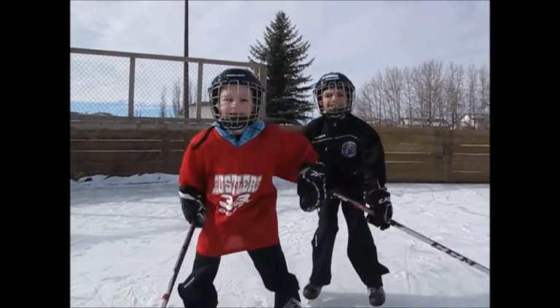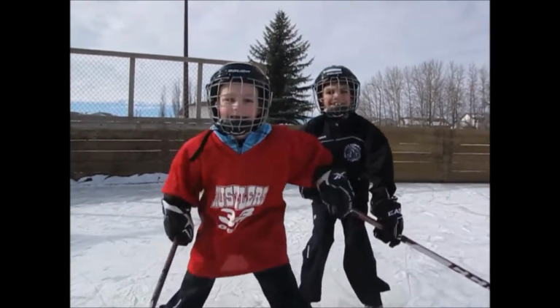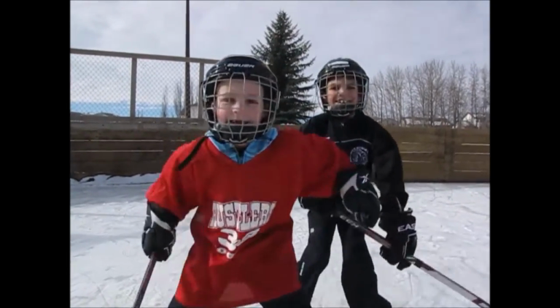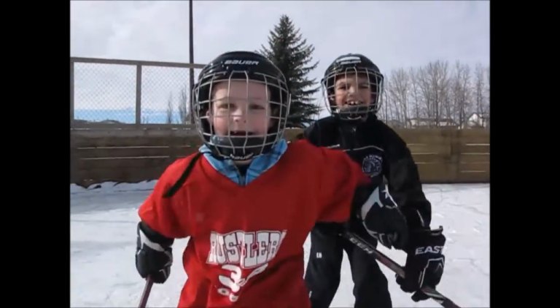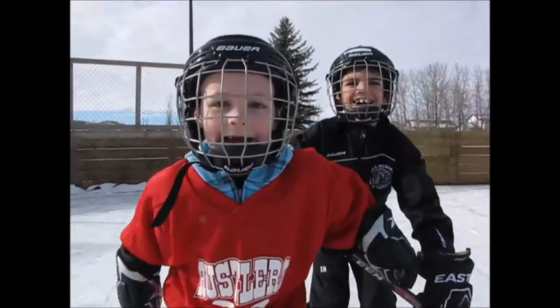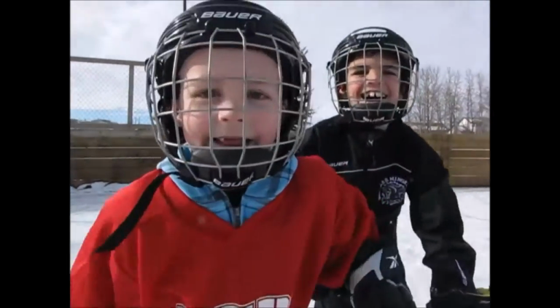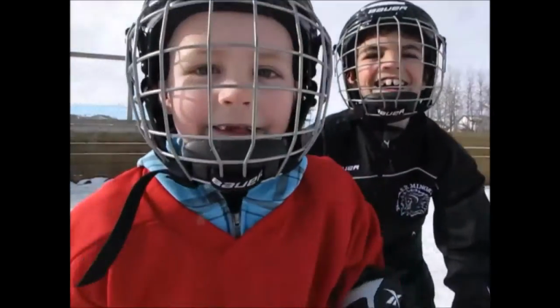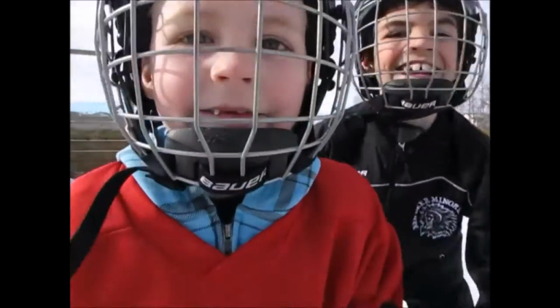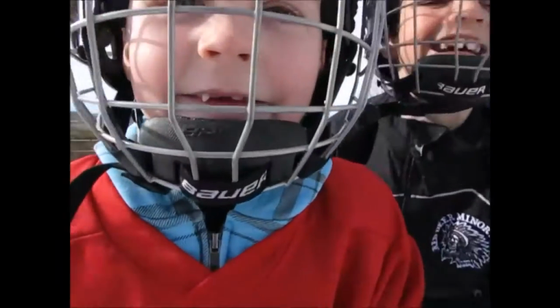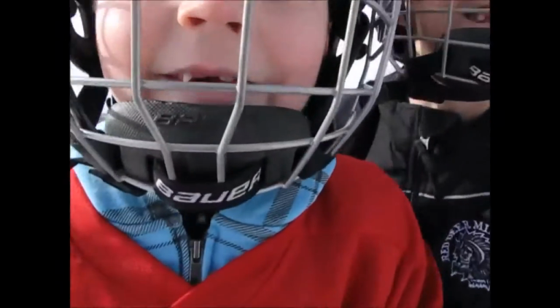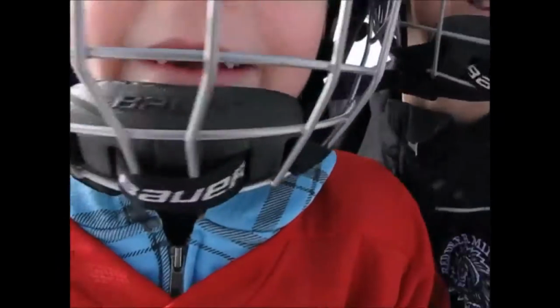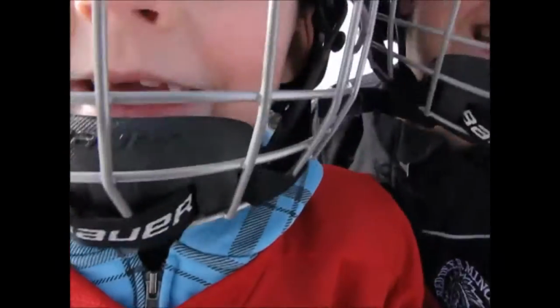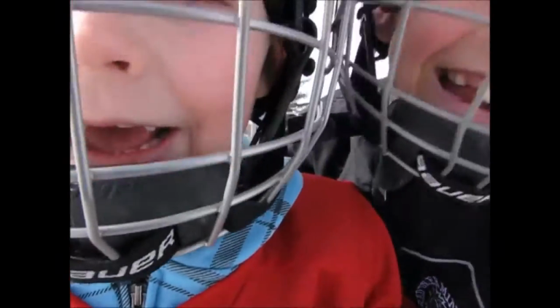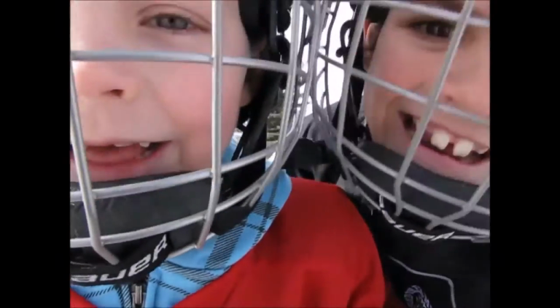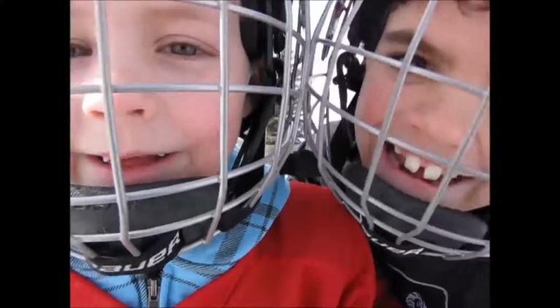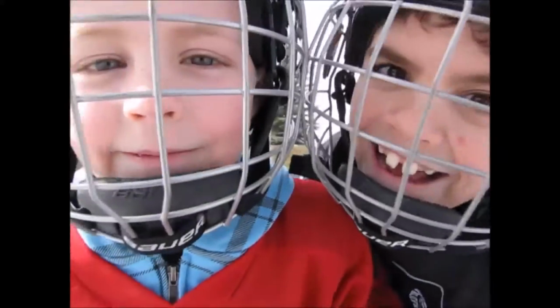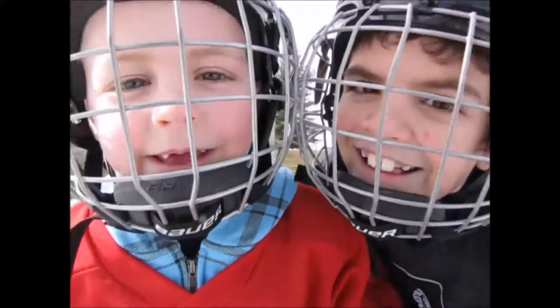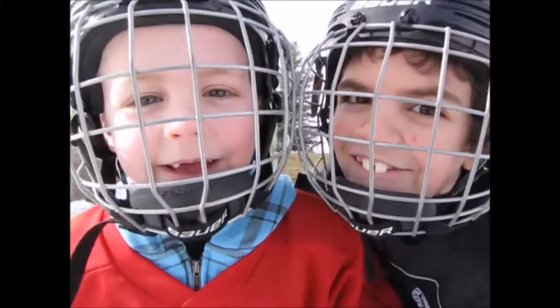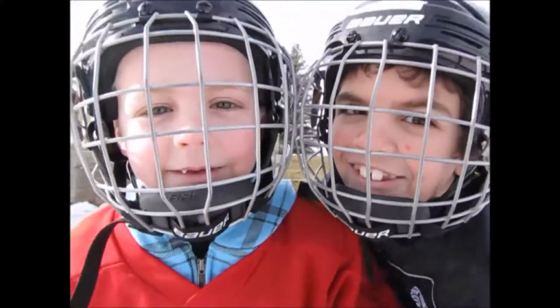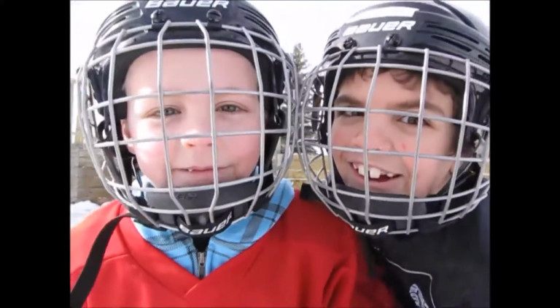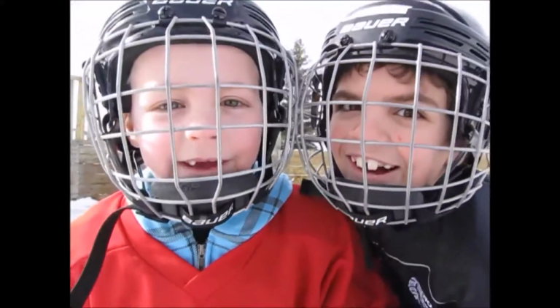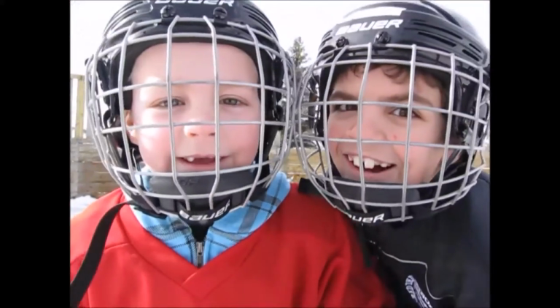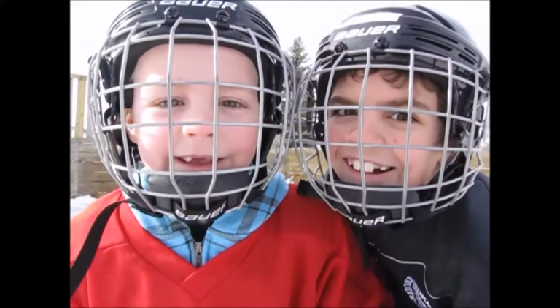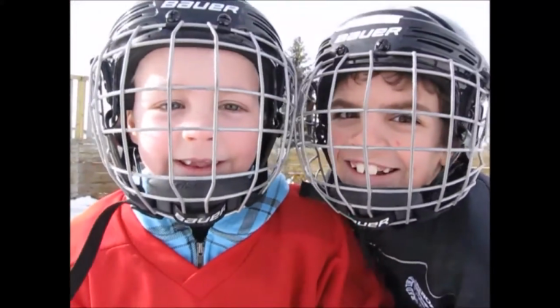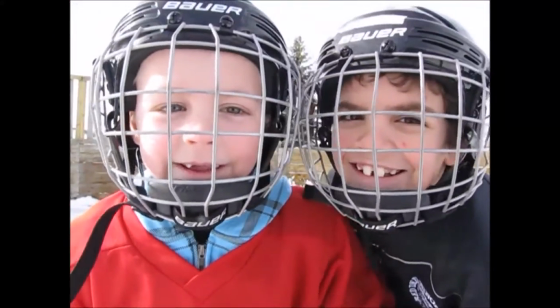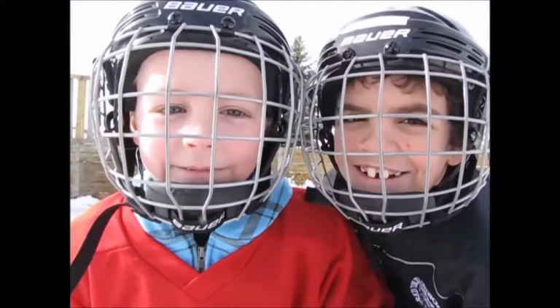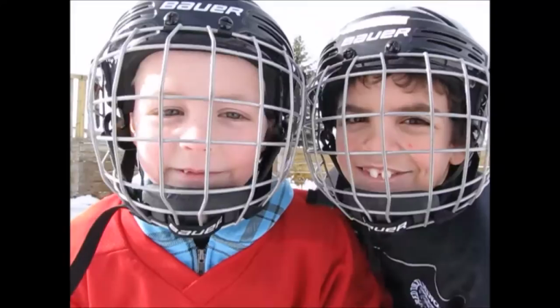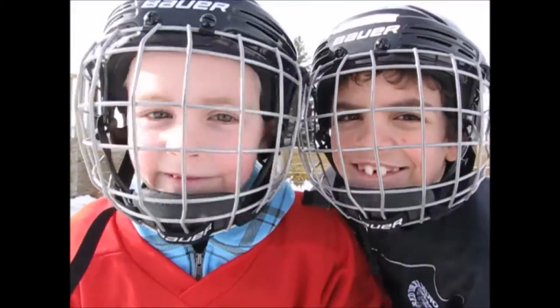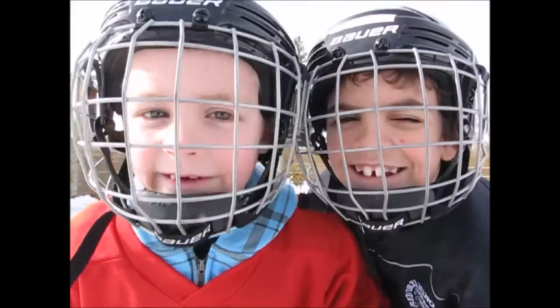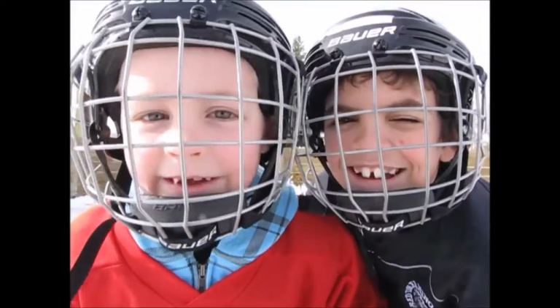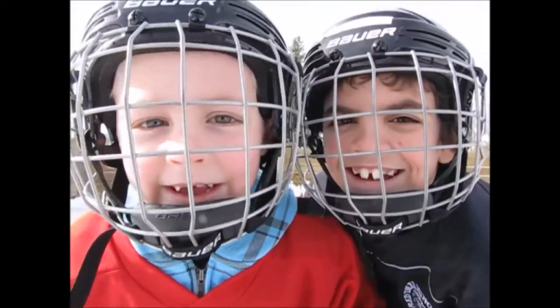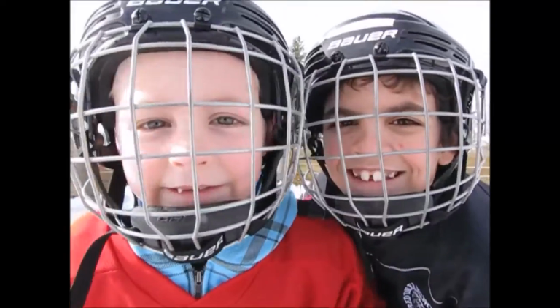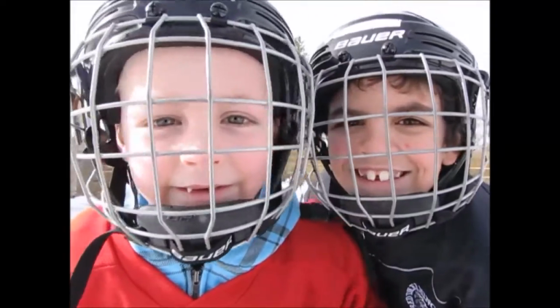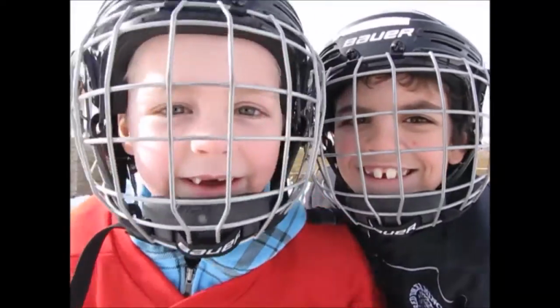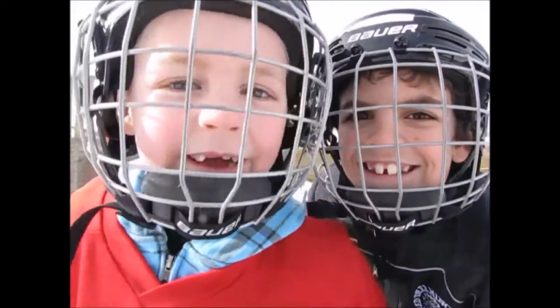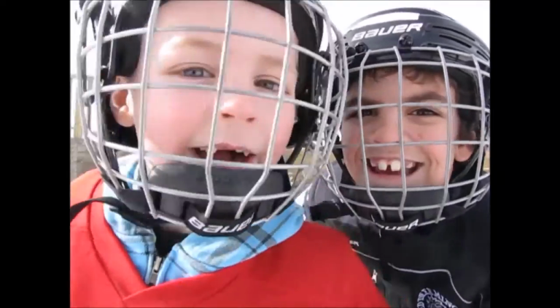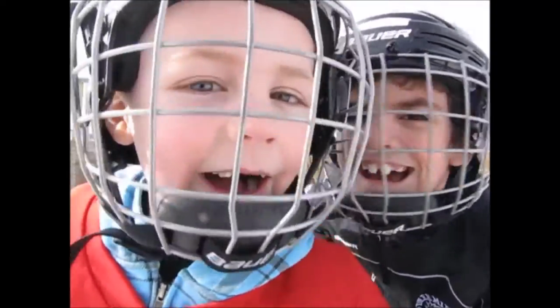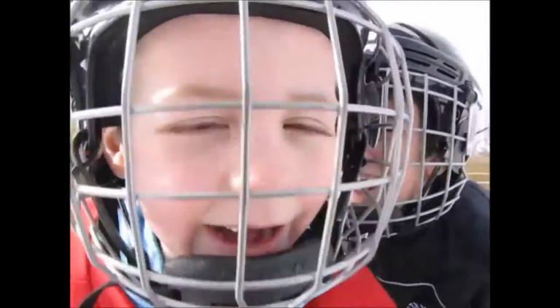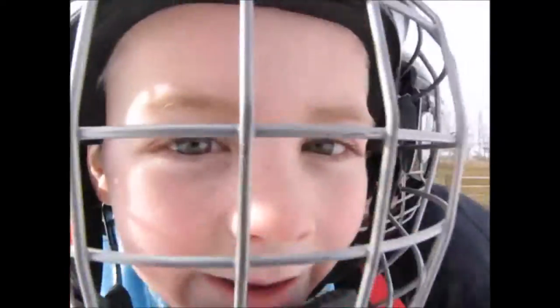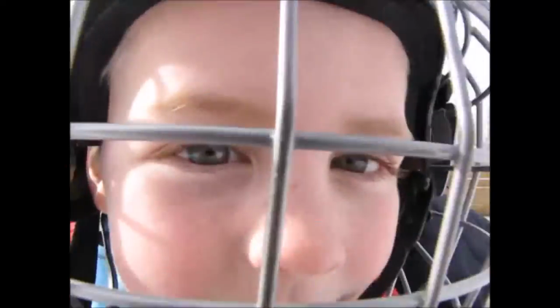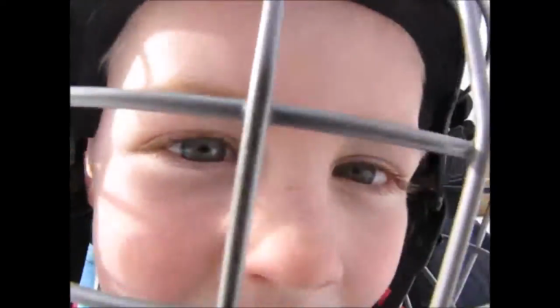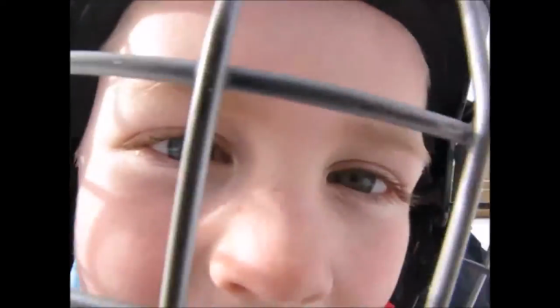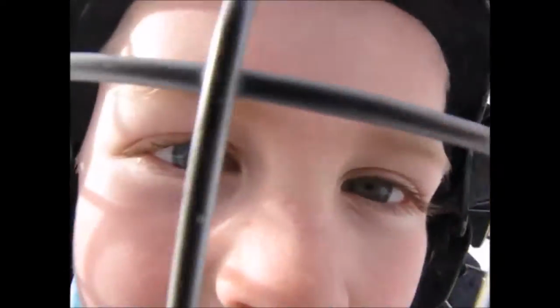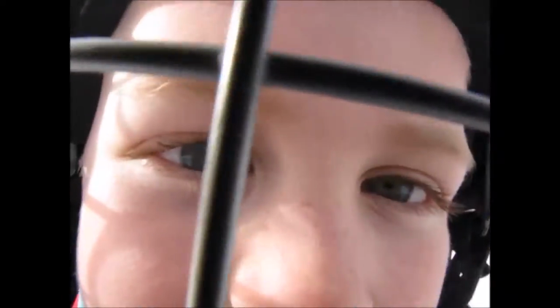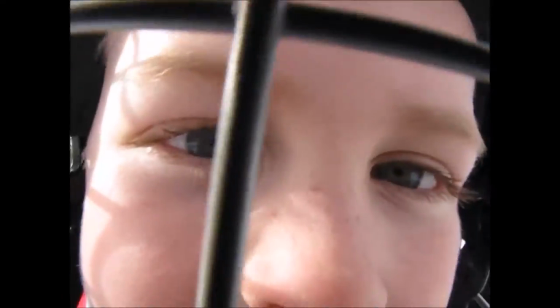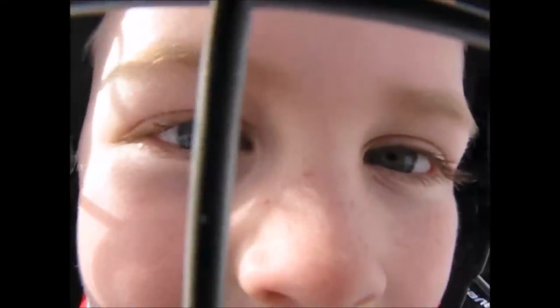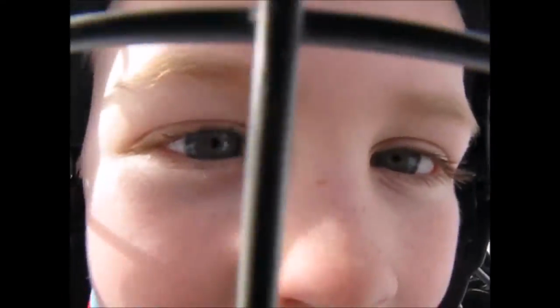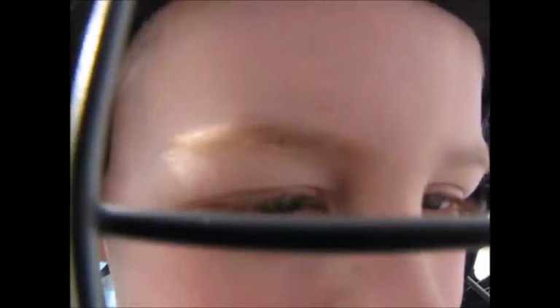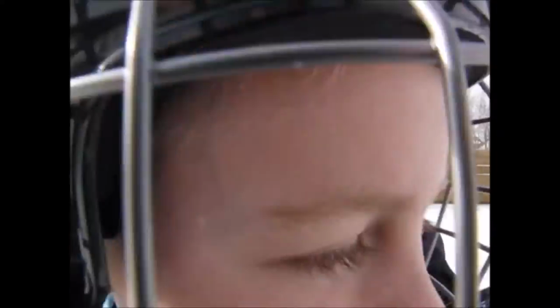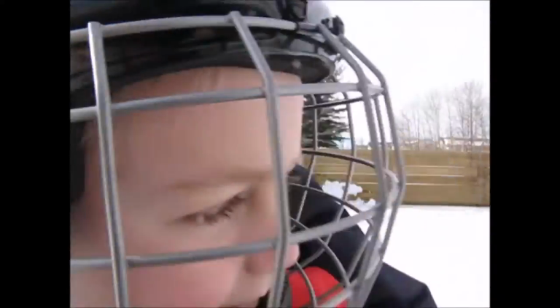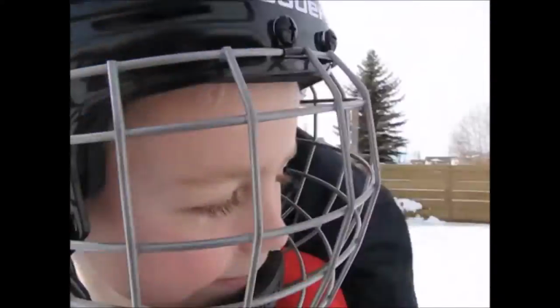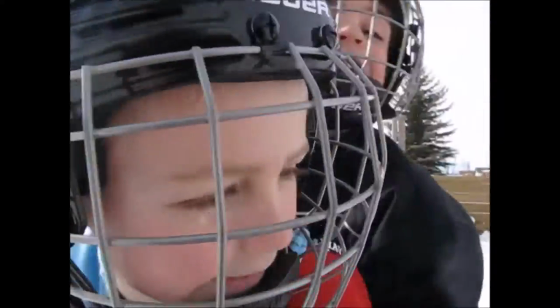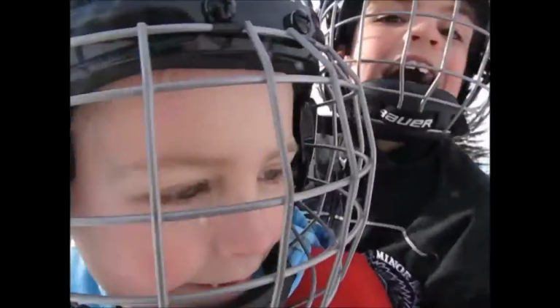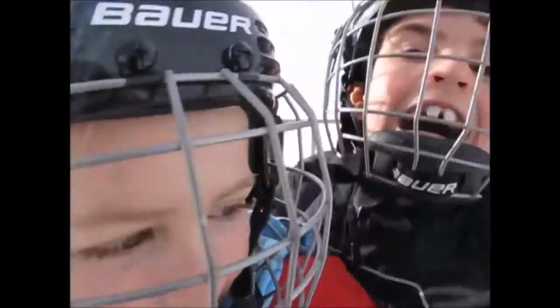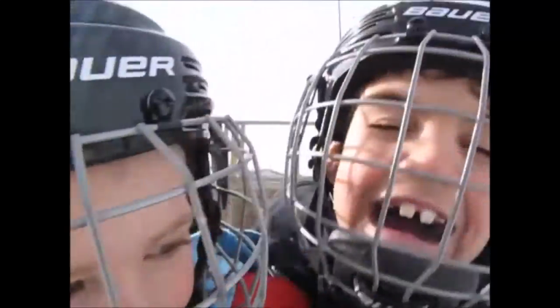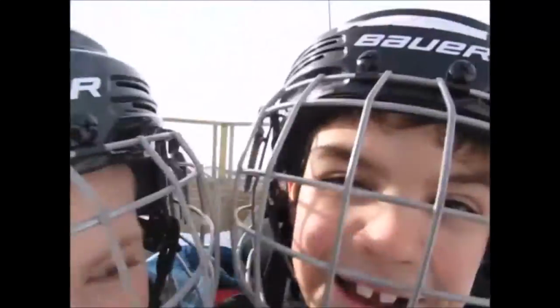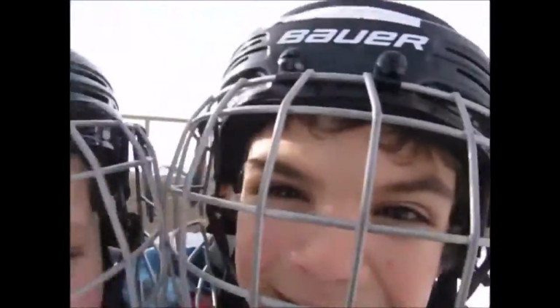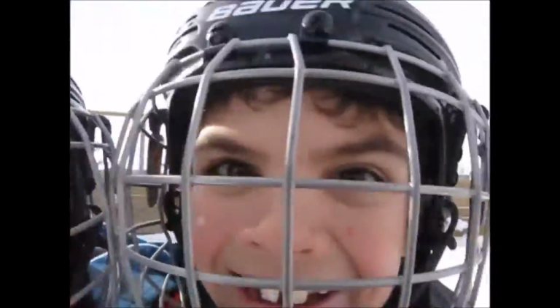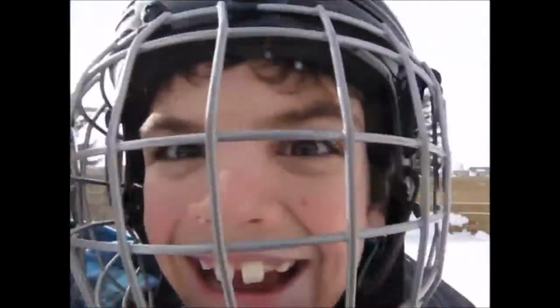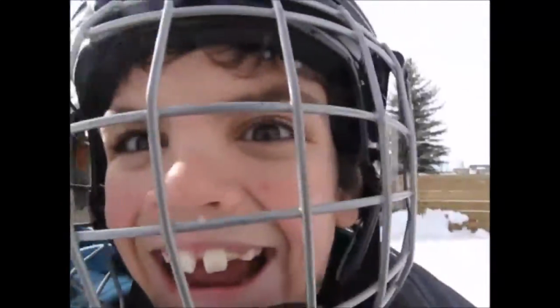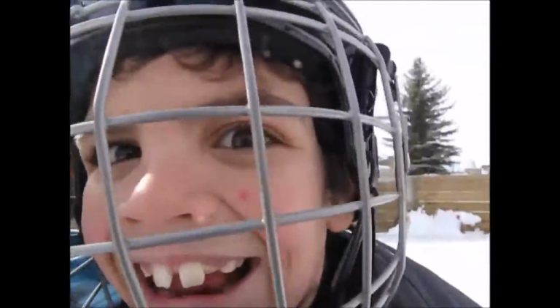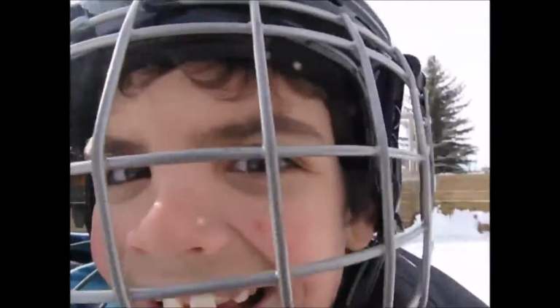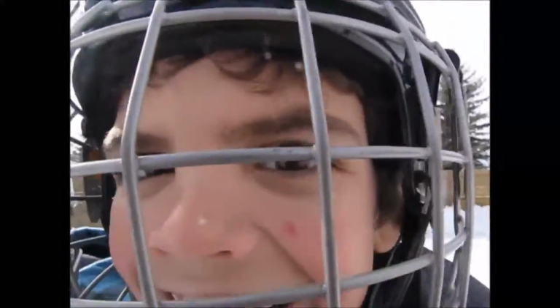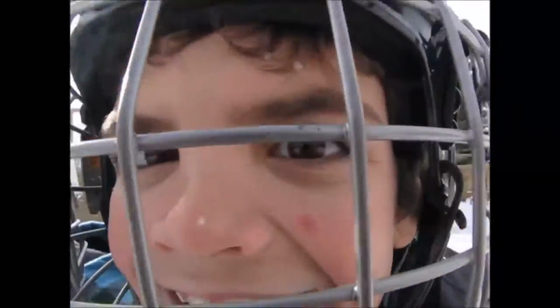Hi, it's Caleb and Caleb's Hockey Tips for Kids. I'm Caleb. I'm Kayden.